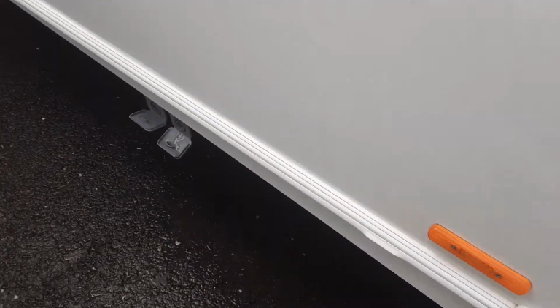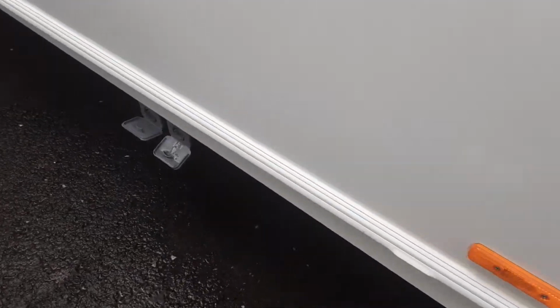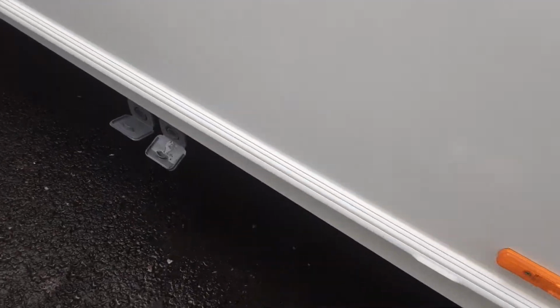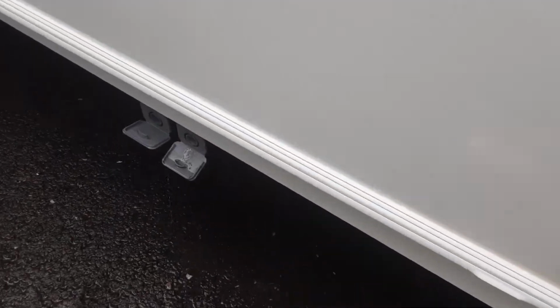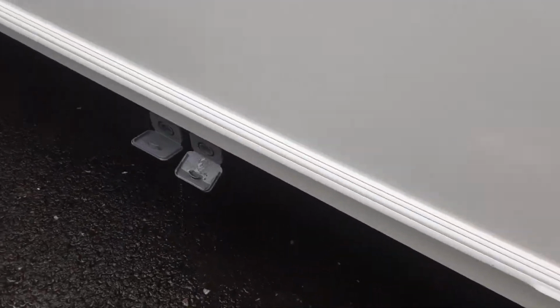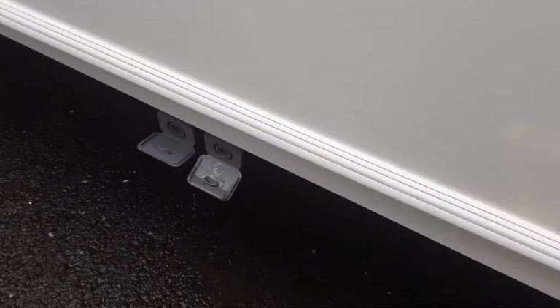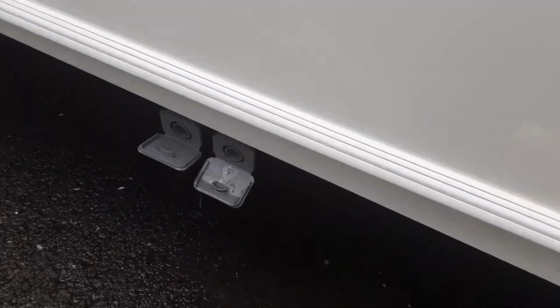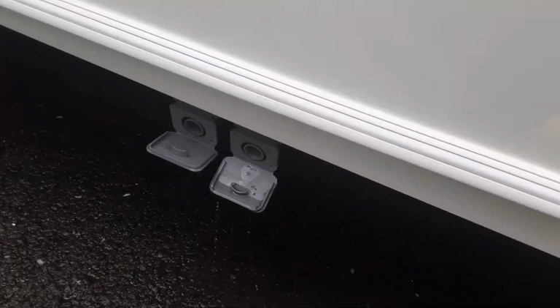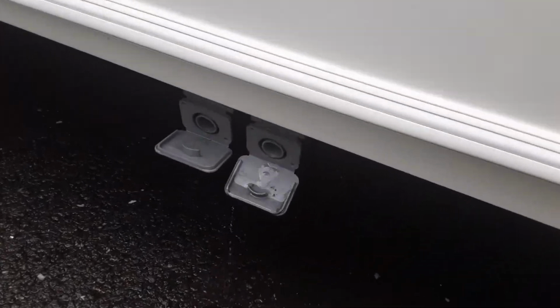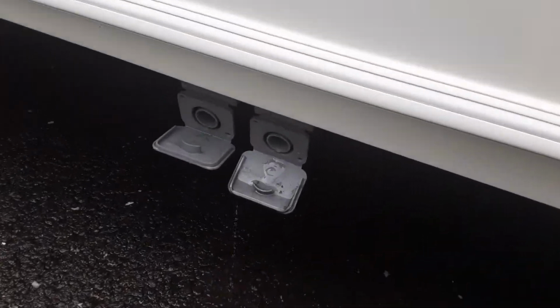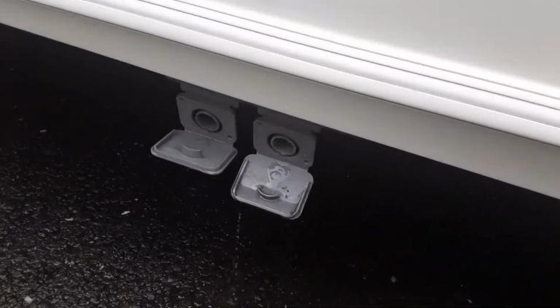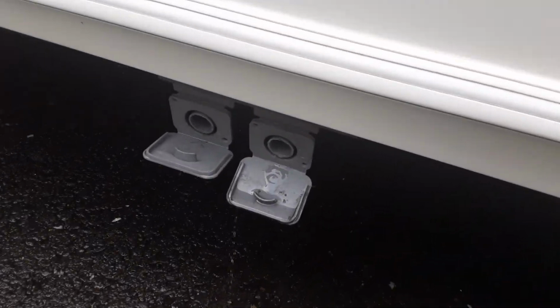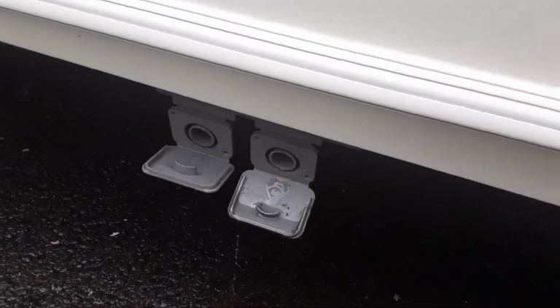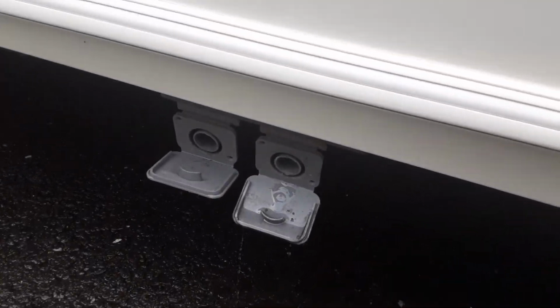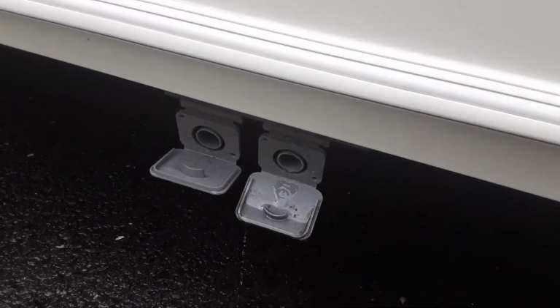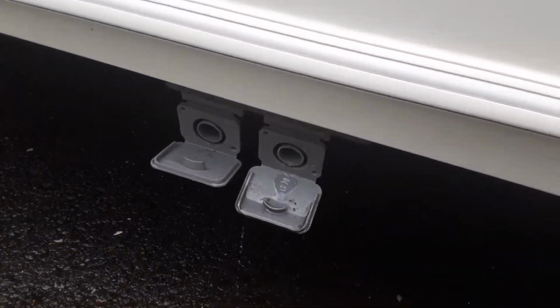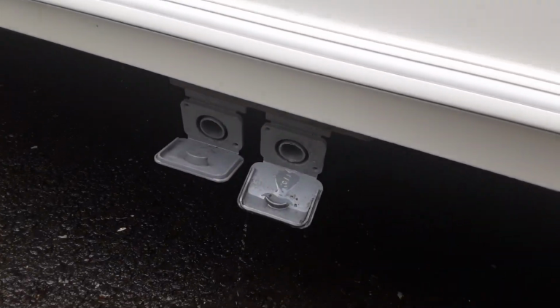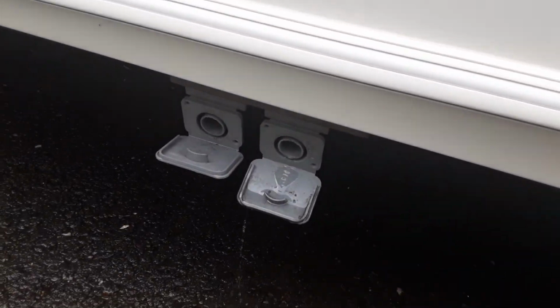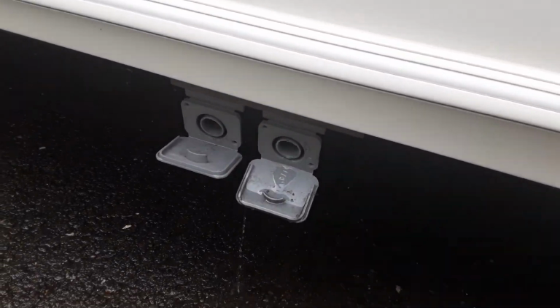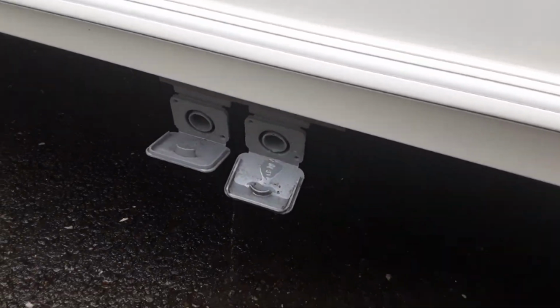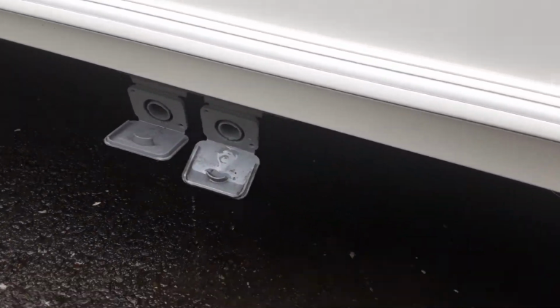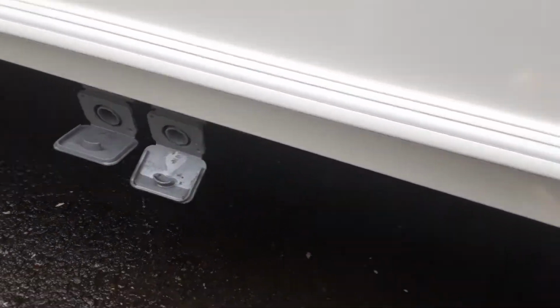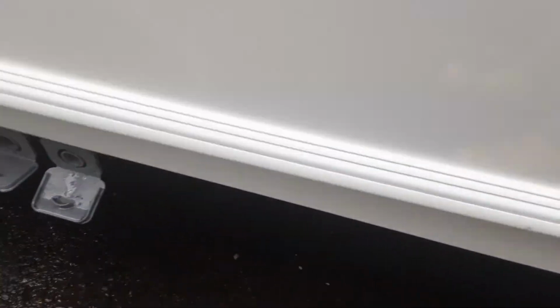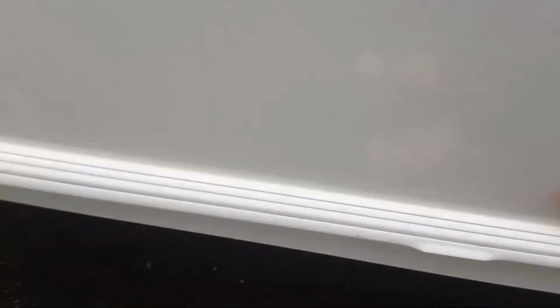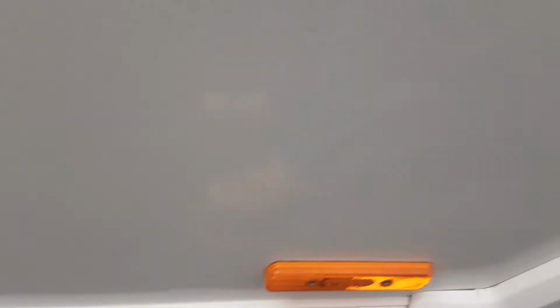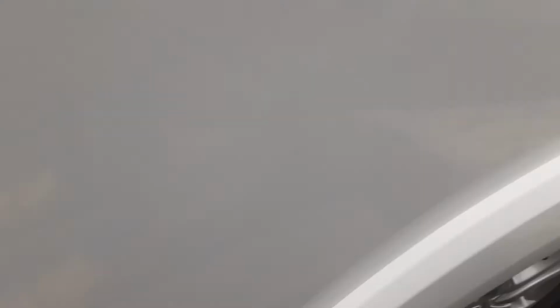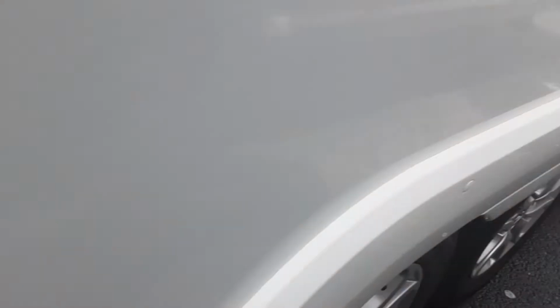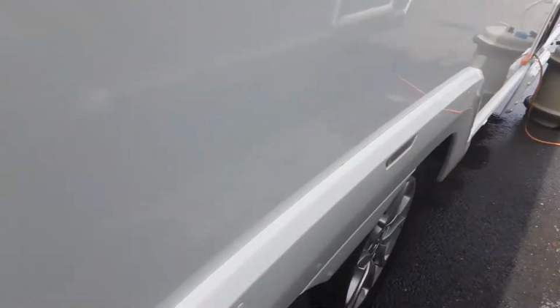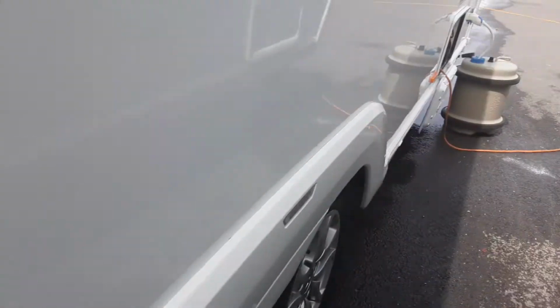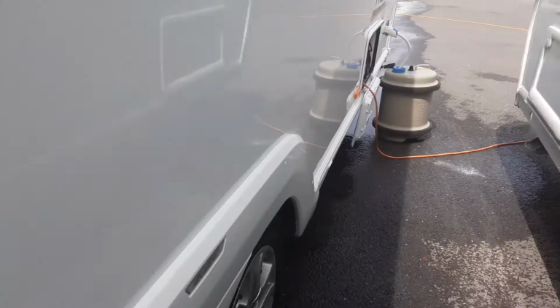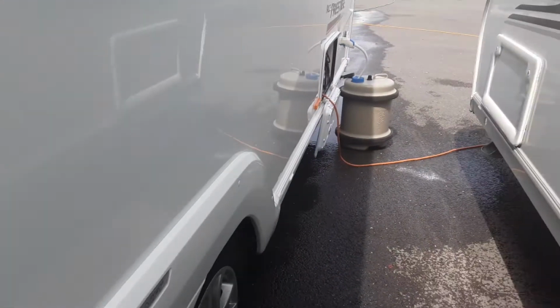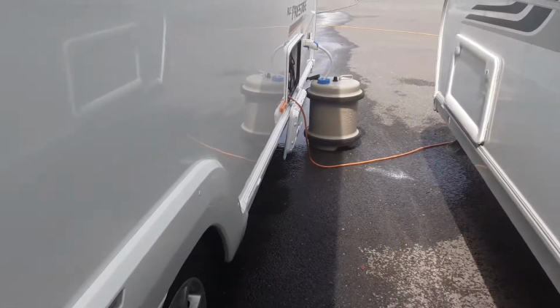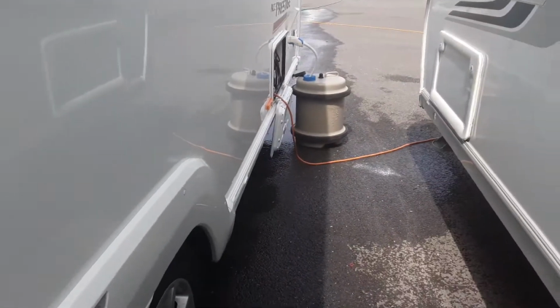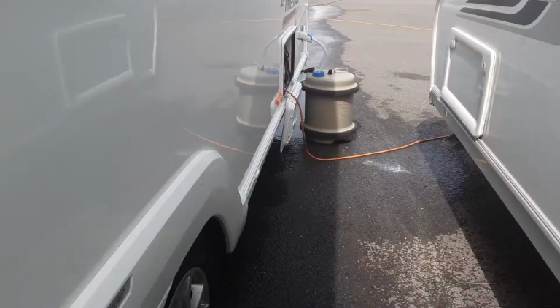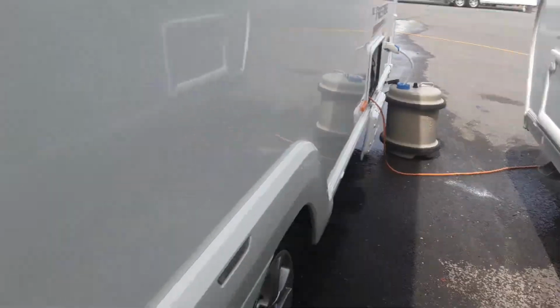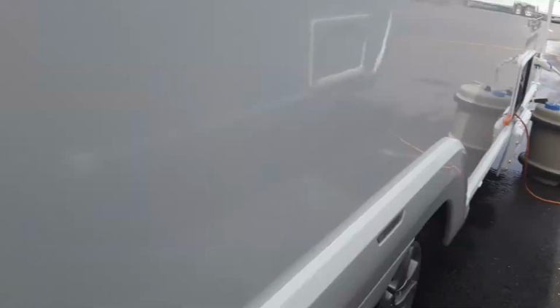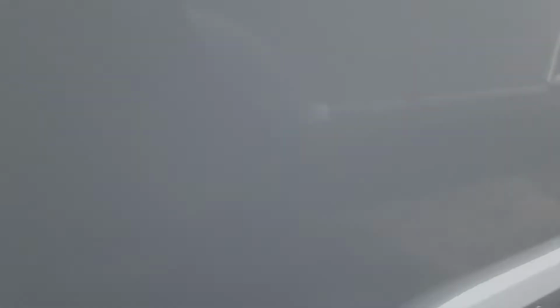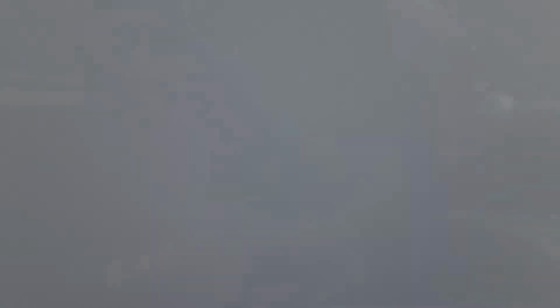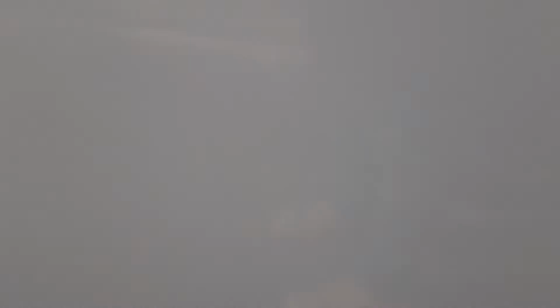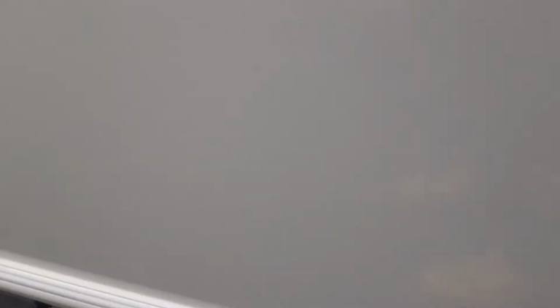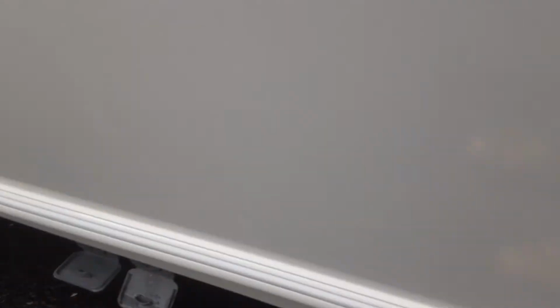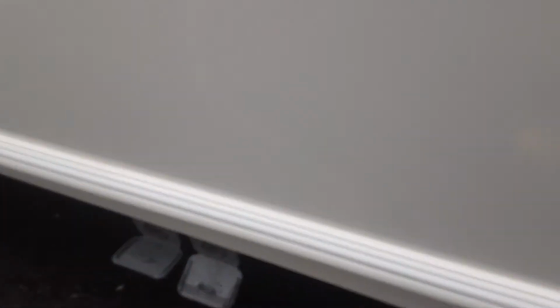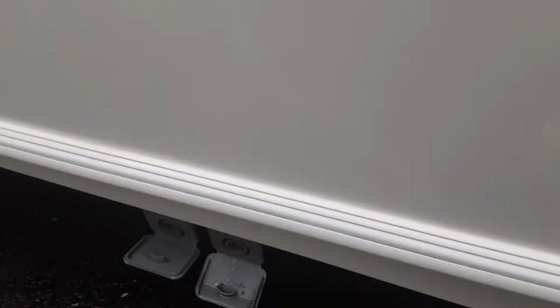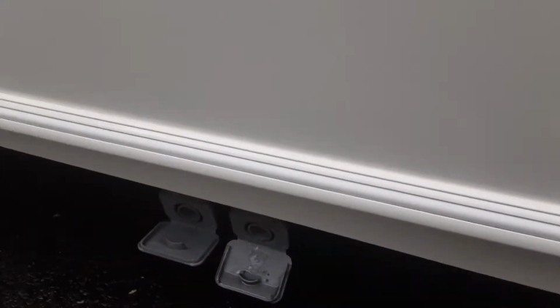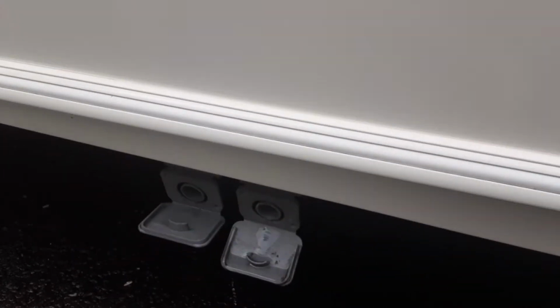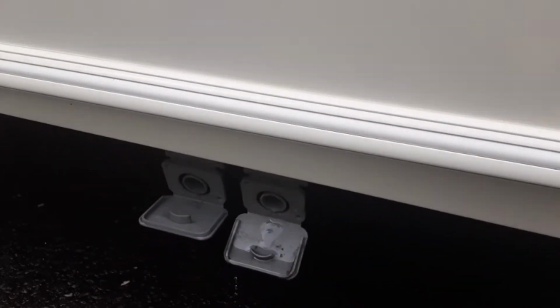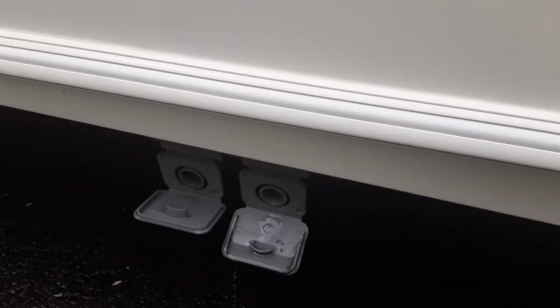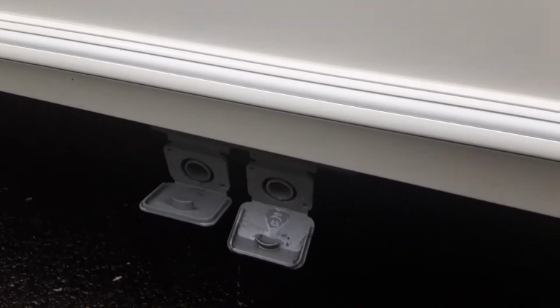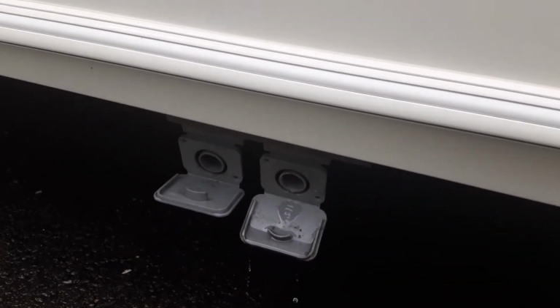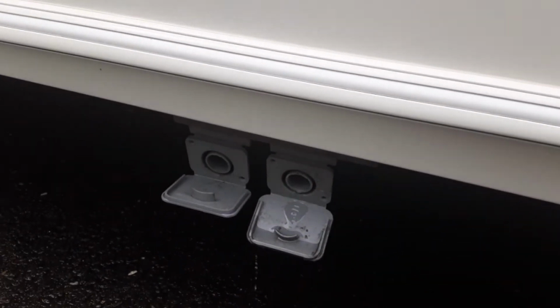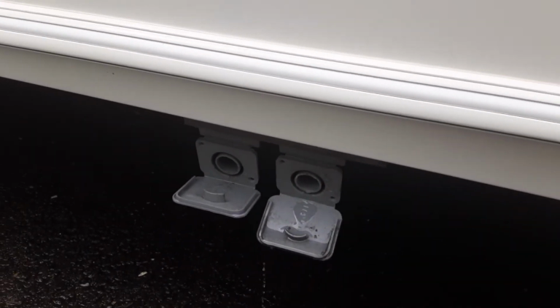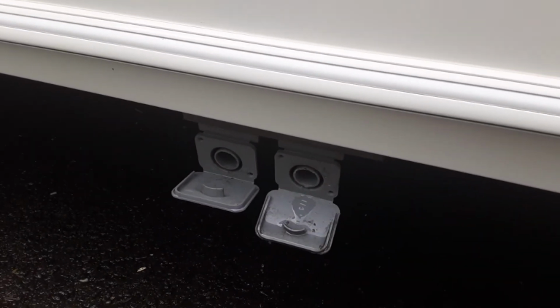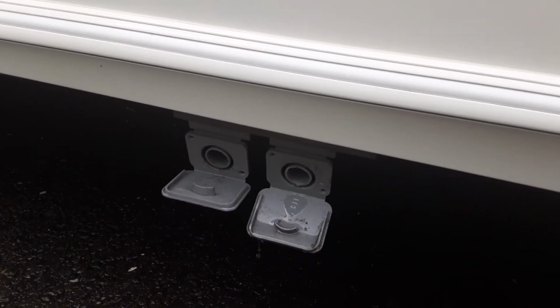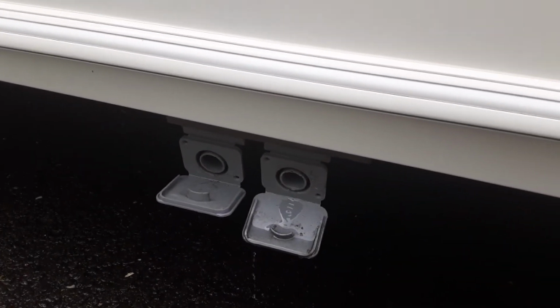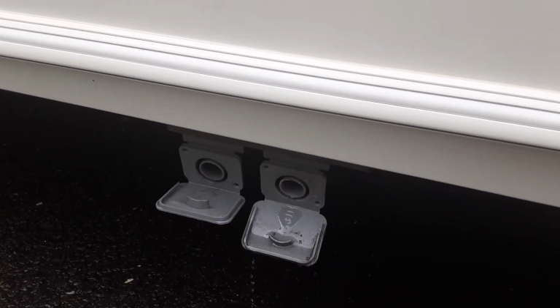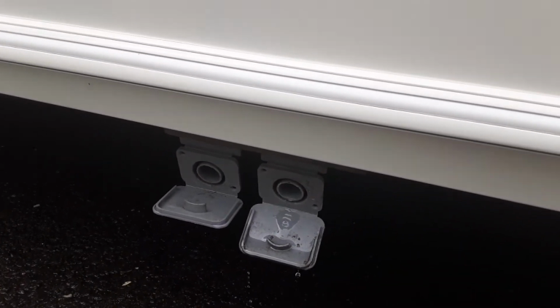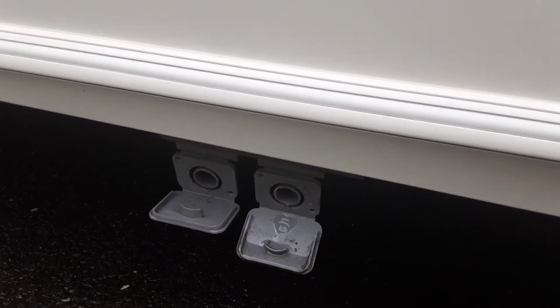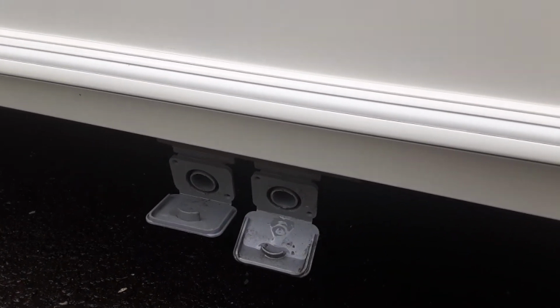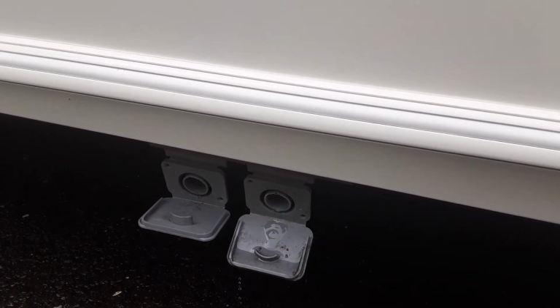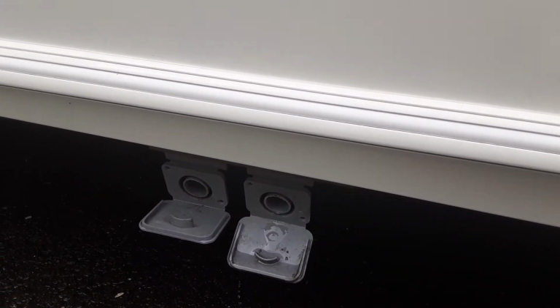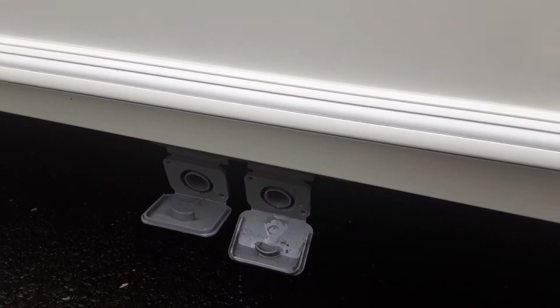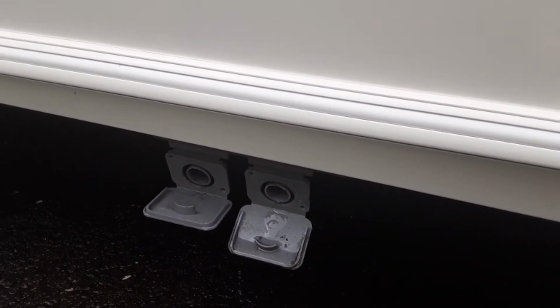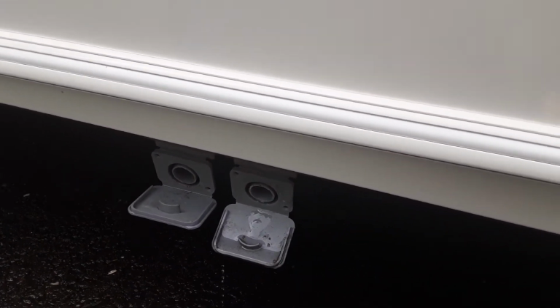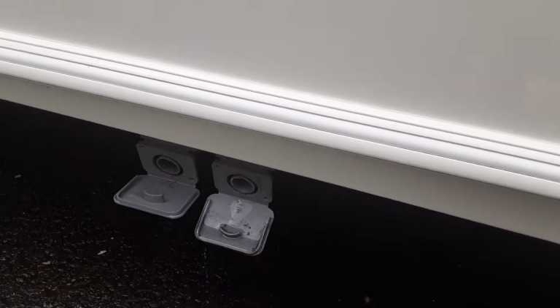You've then got your grey waste pipes coming out the side of the van, so the fresh water that comes in the front of the van has to come out somewhere, and it comes out through these grey pipes on the side of the caravan.